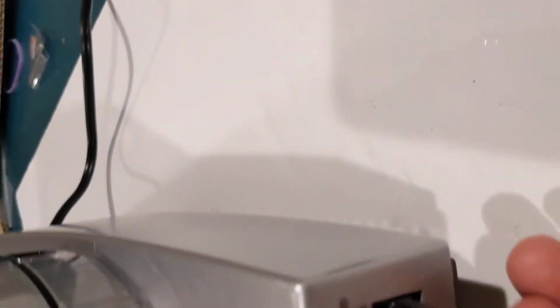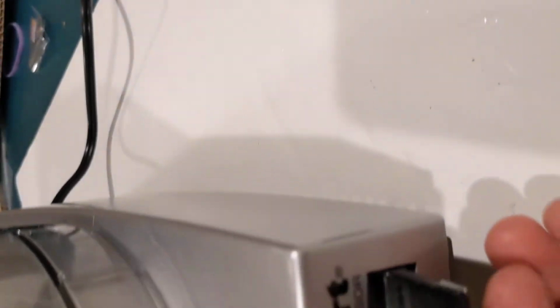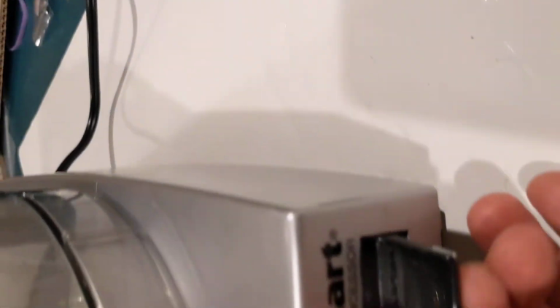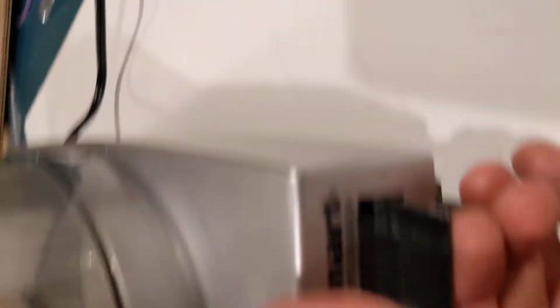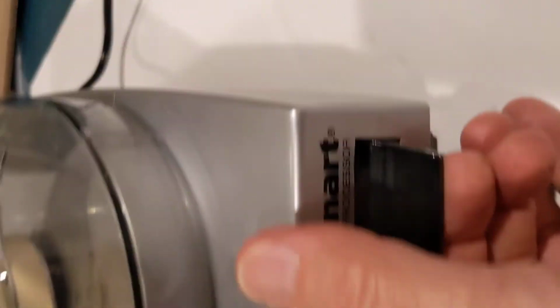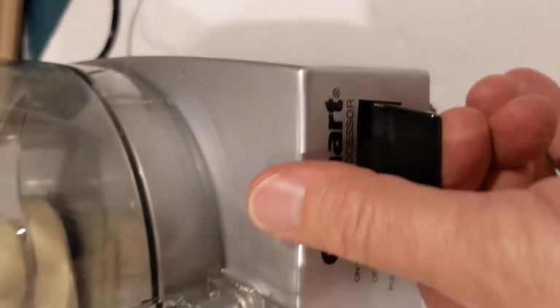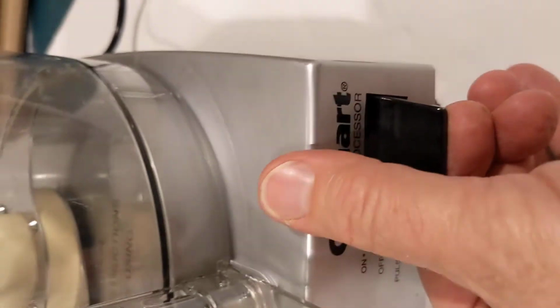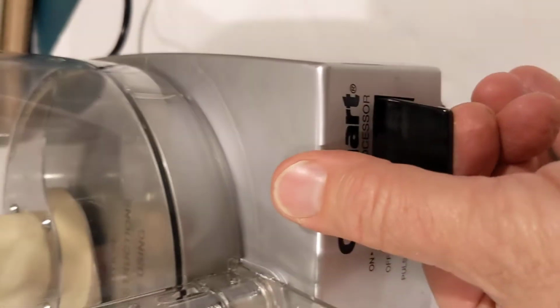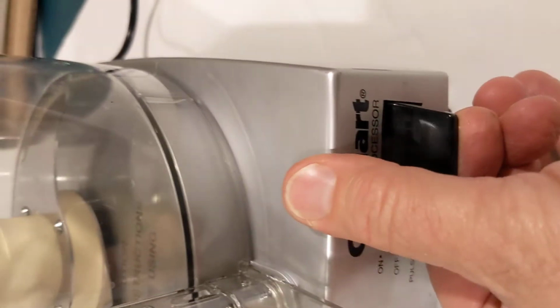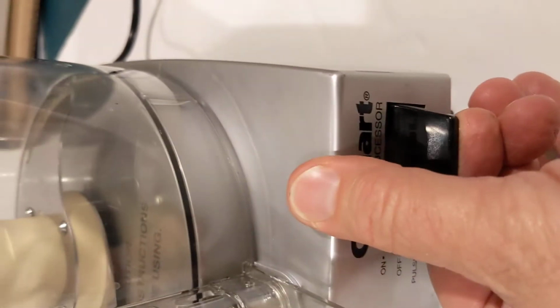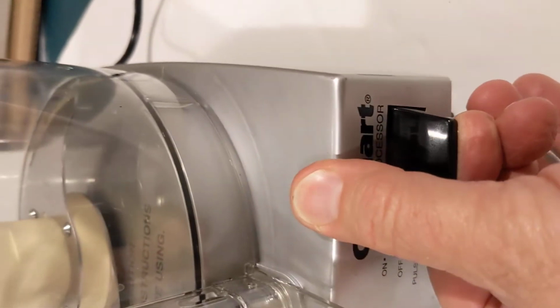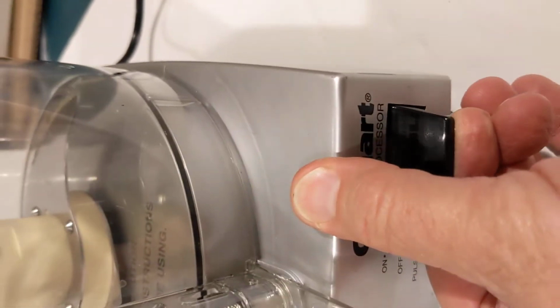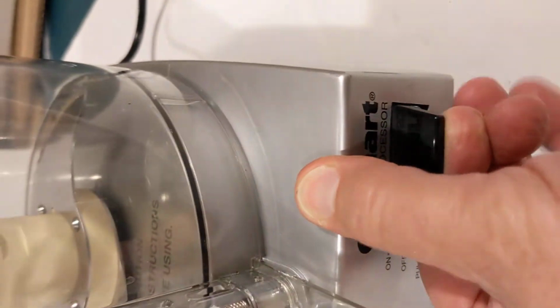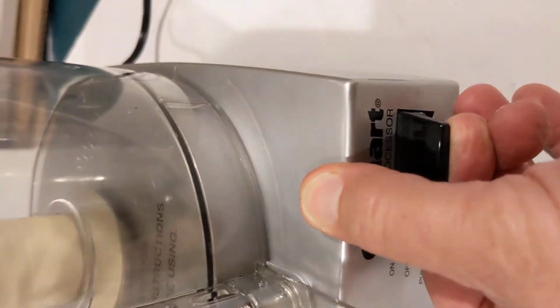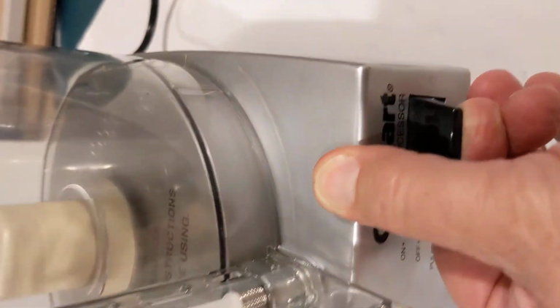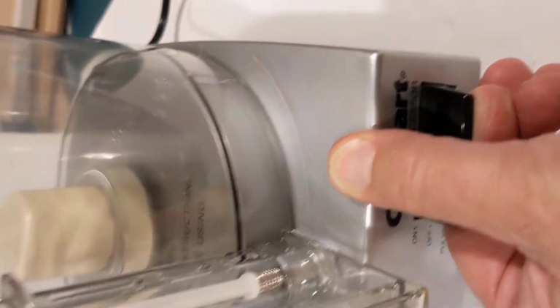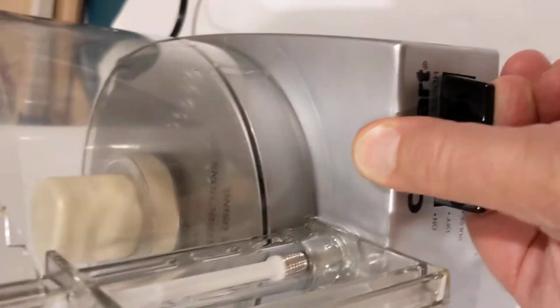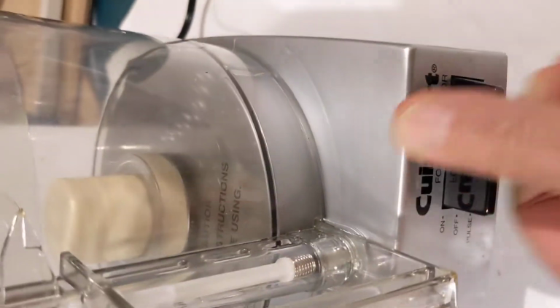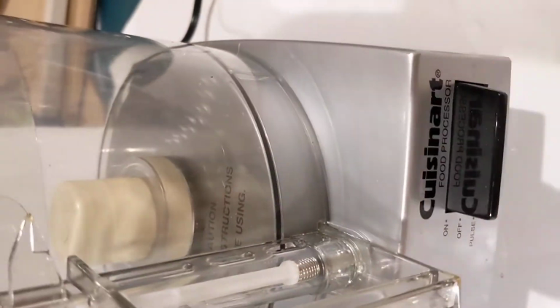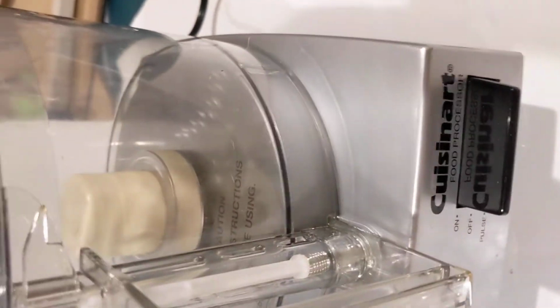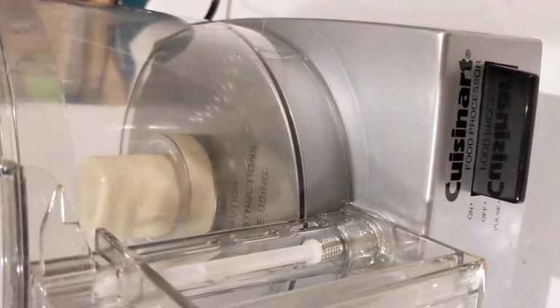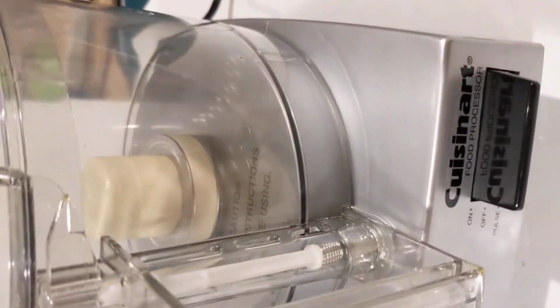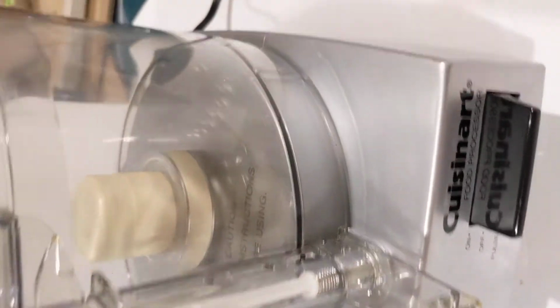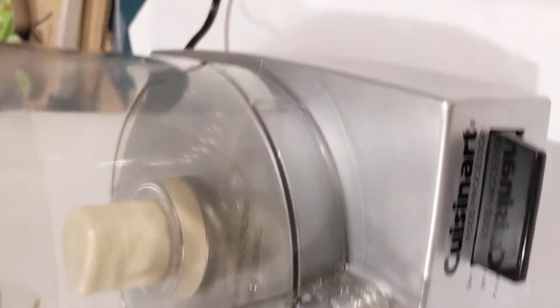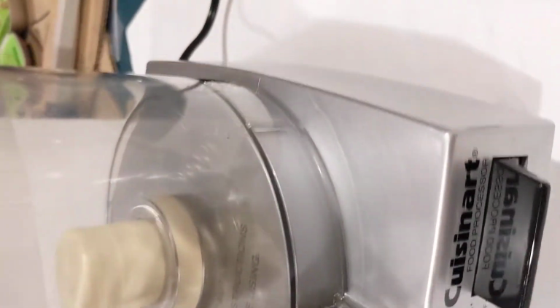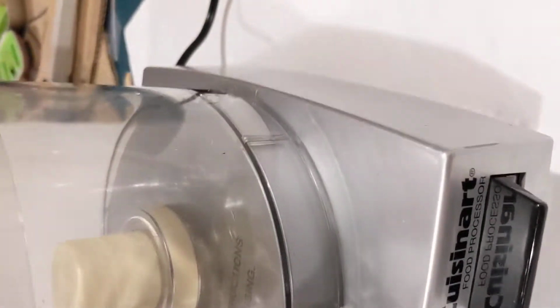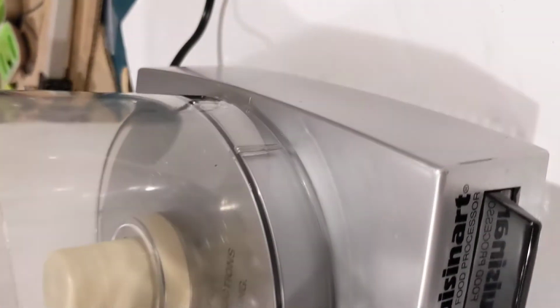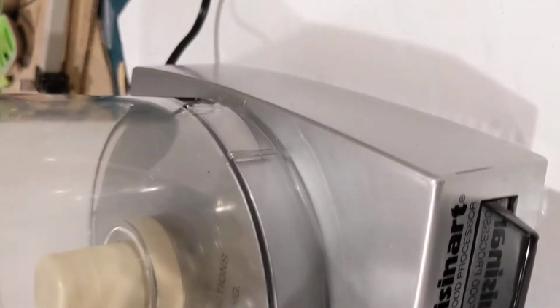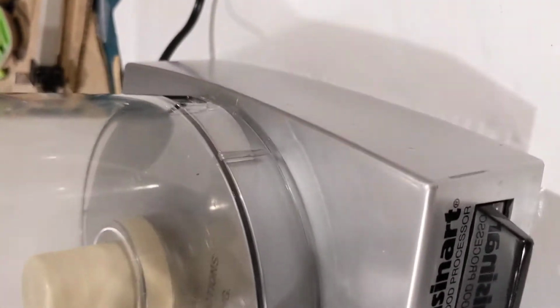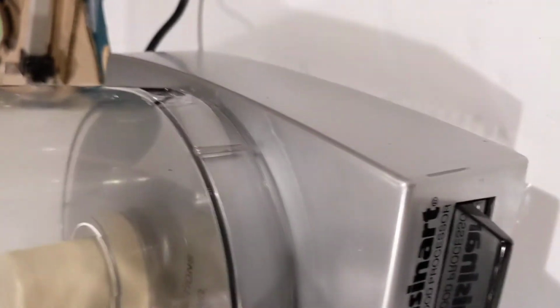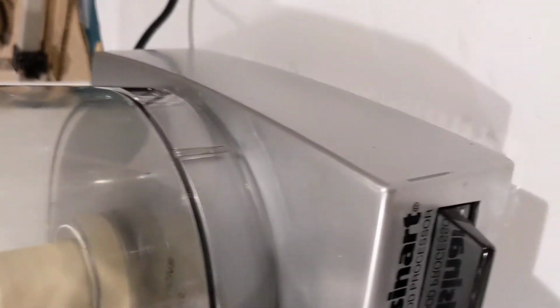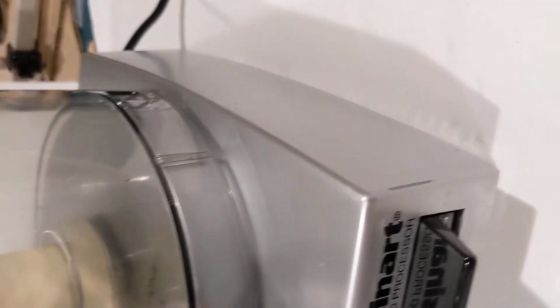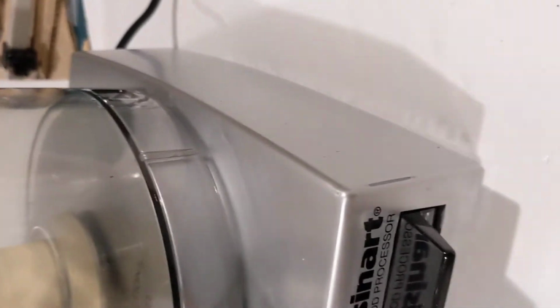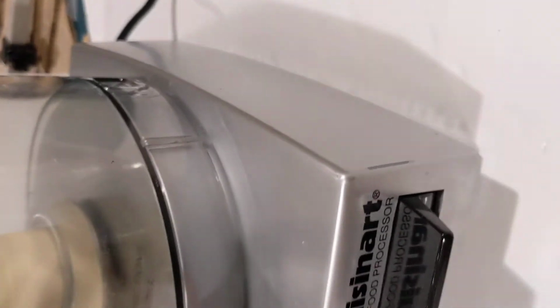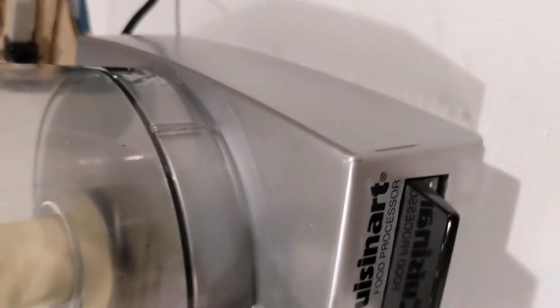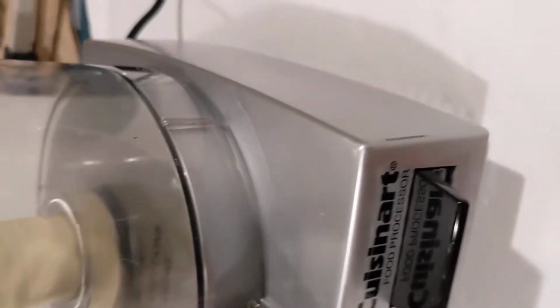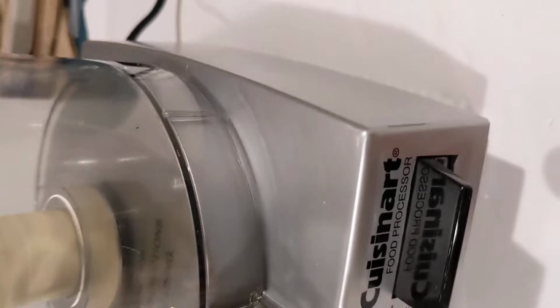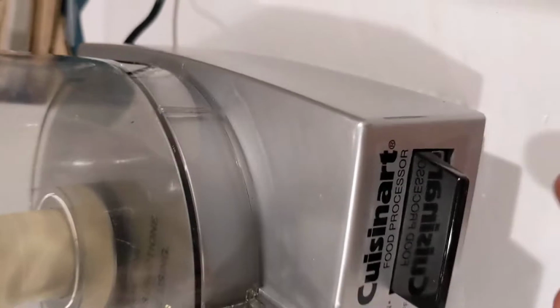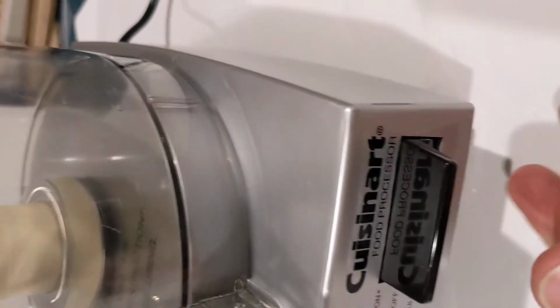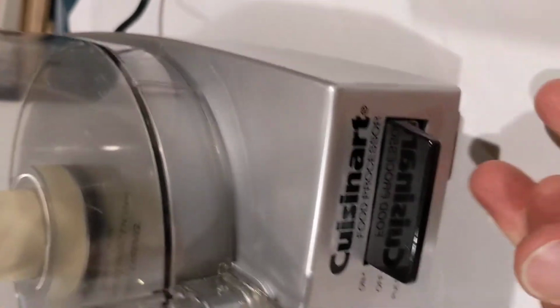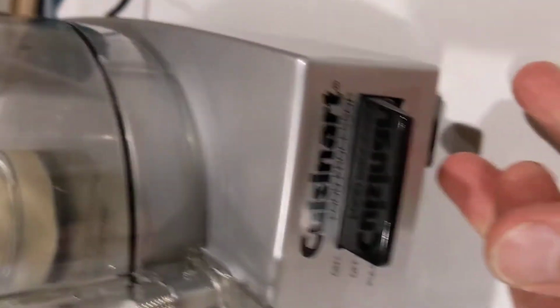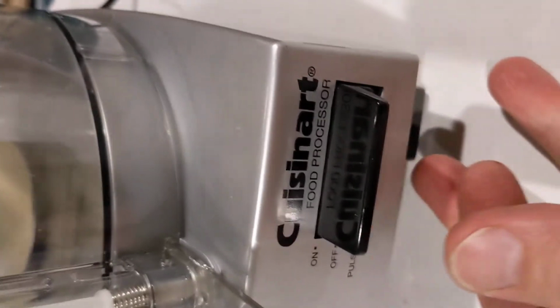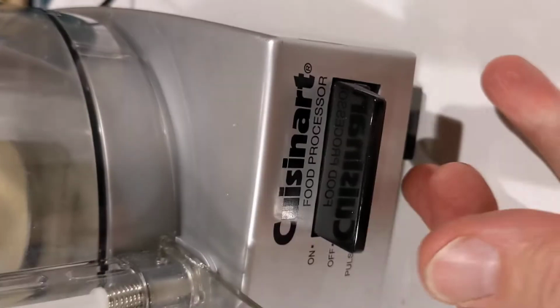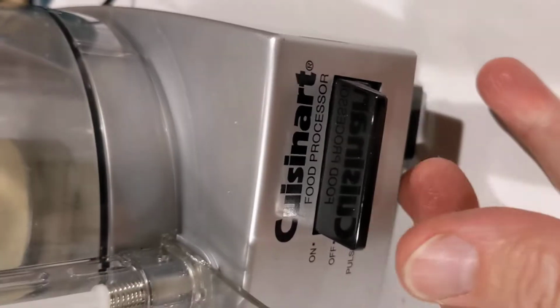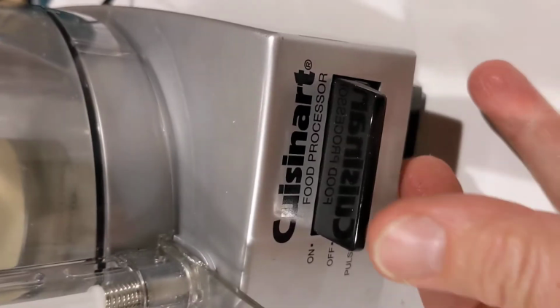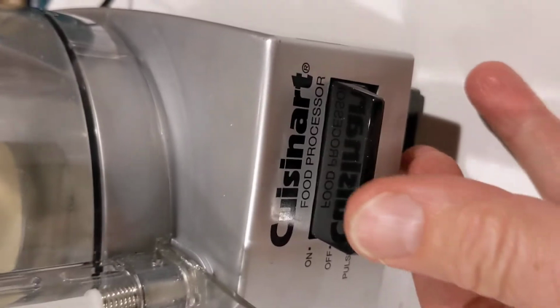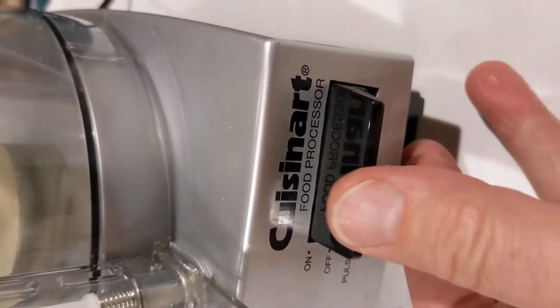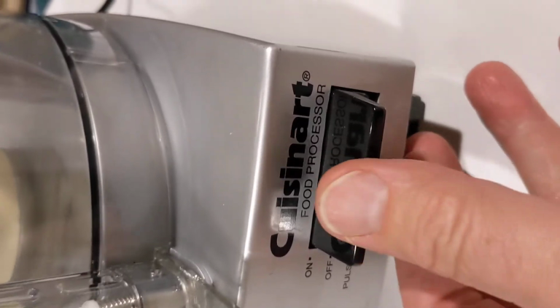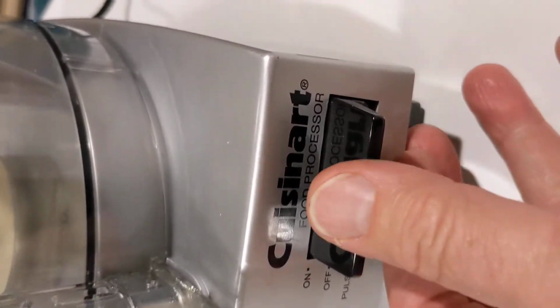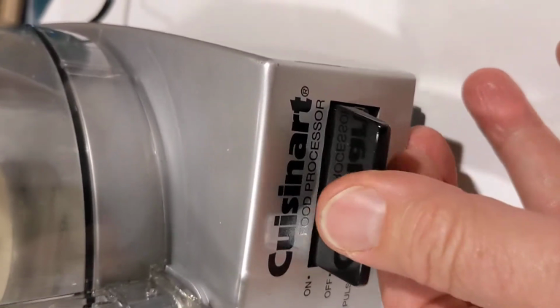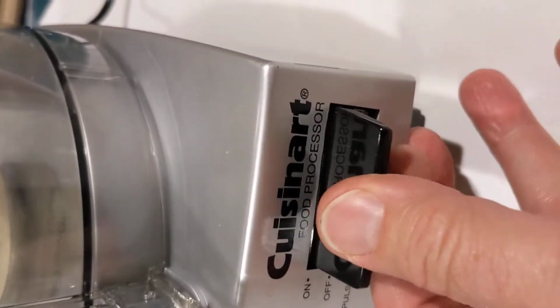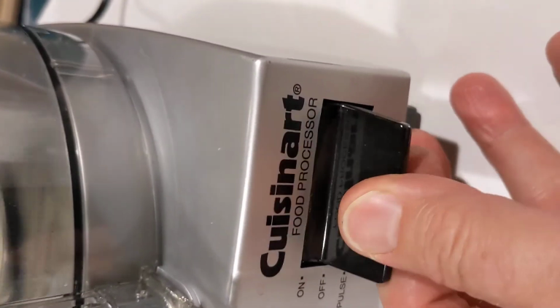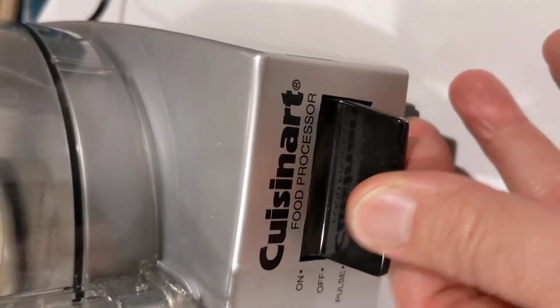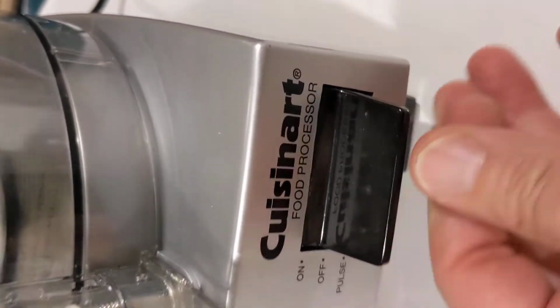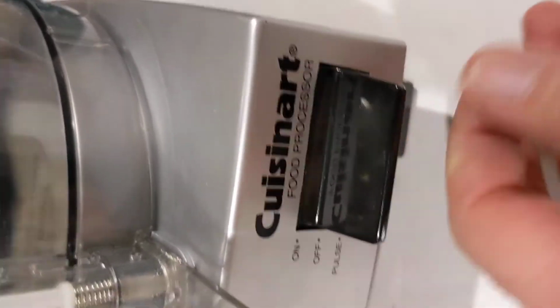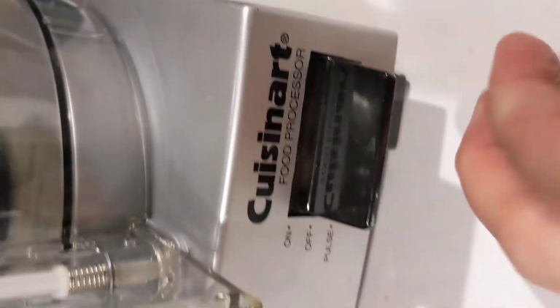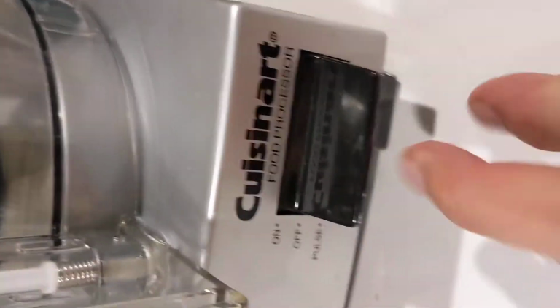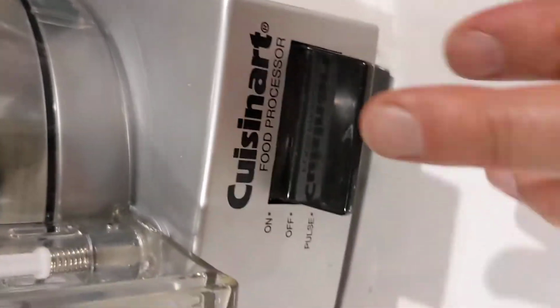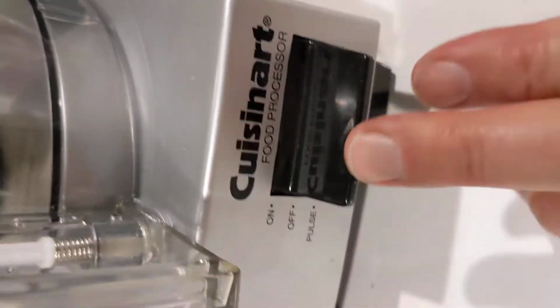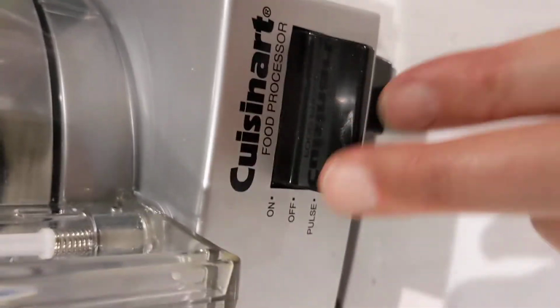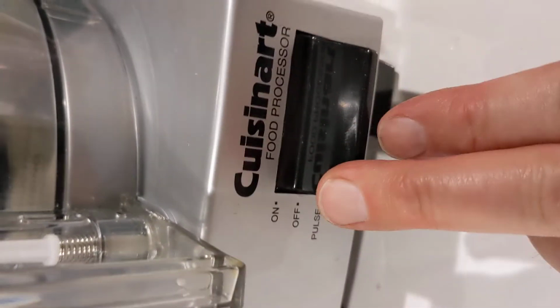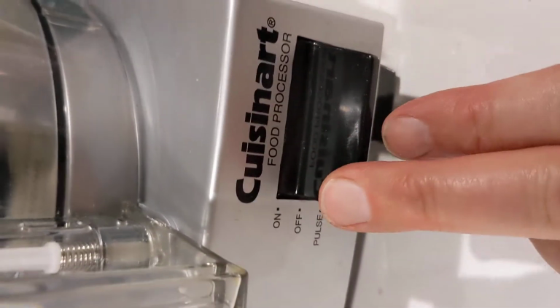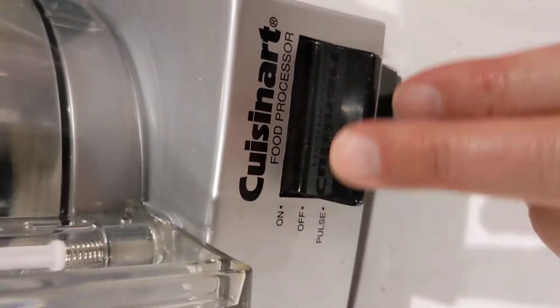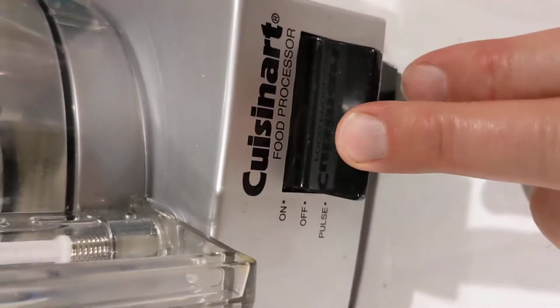I'm about to put it in operation. On. Quiet. Pulse function.